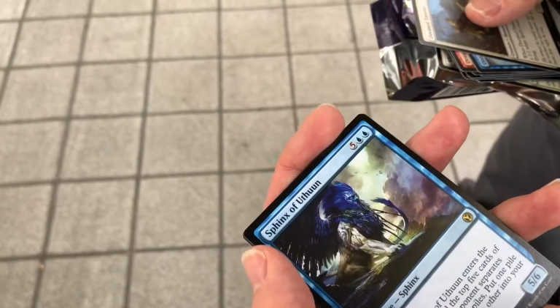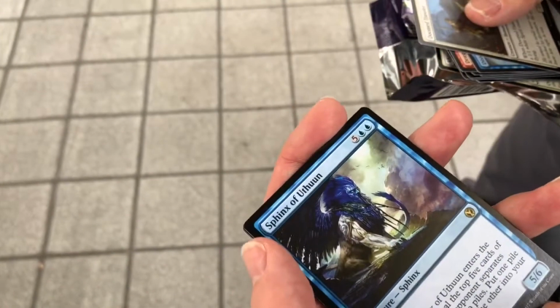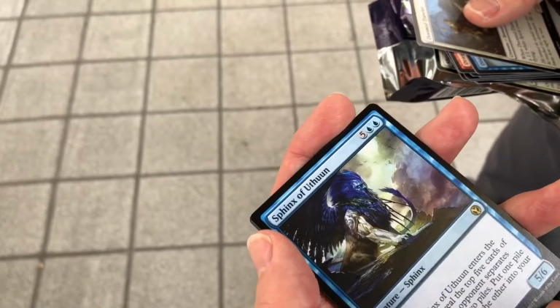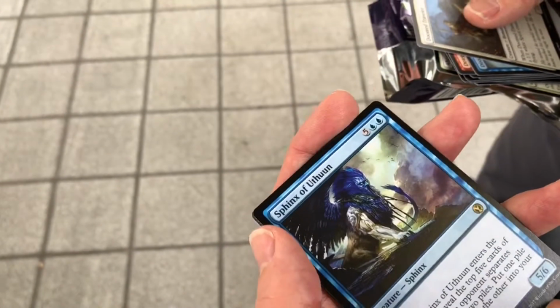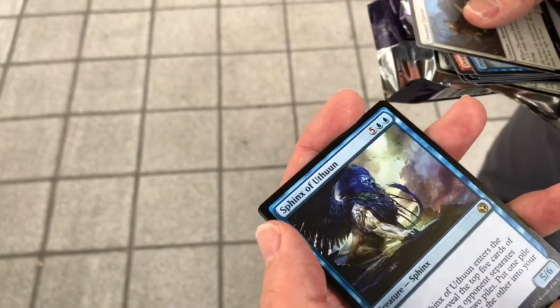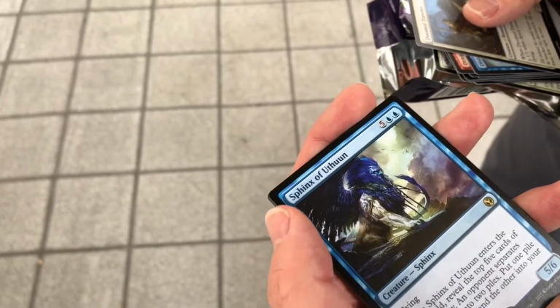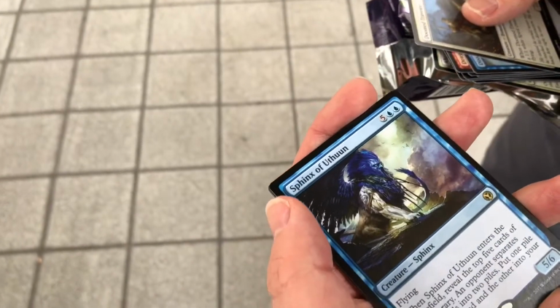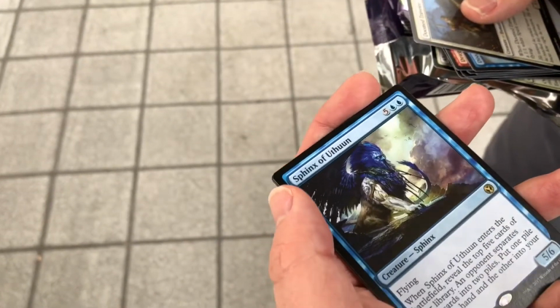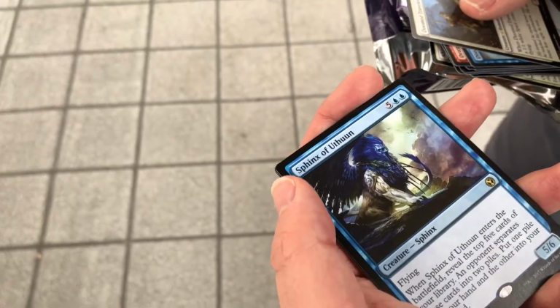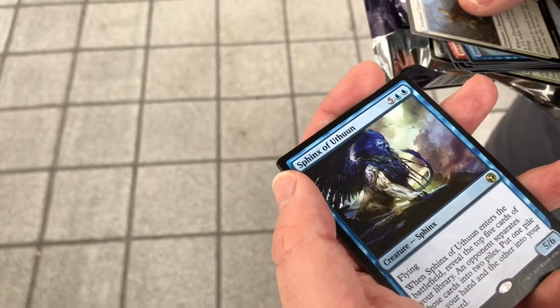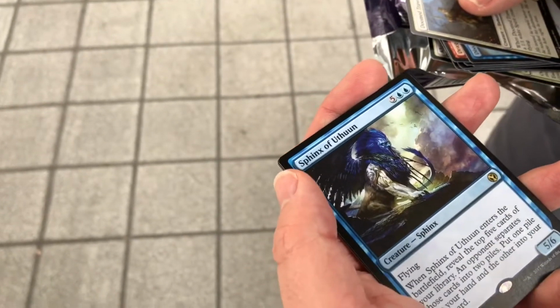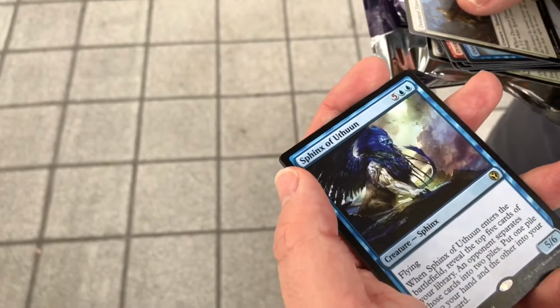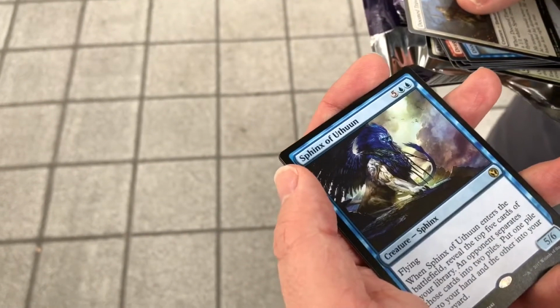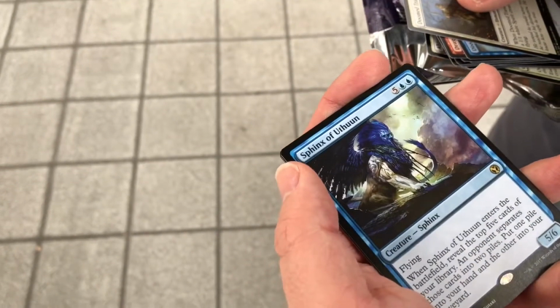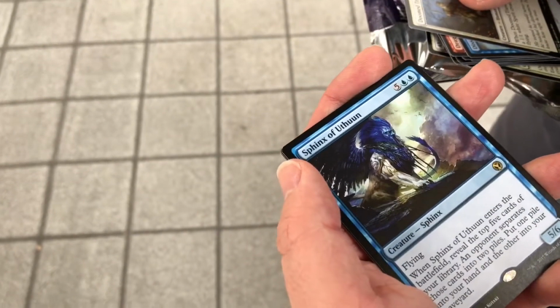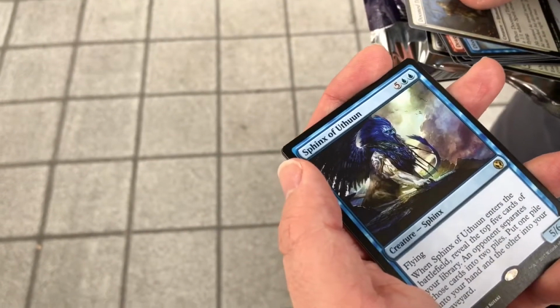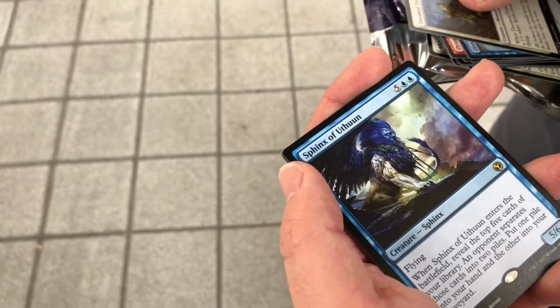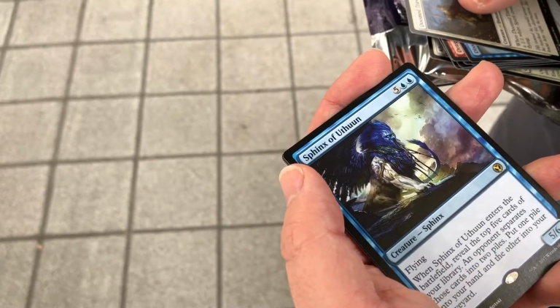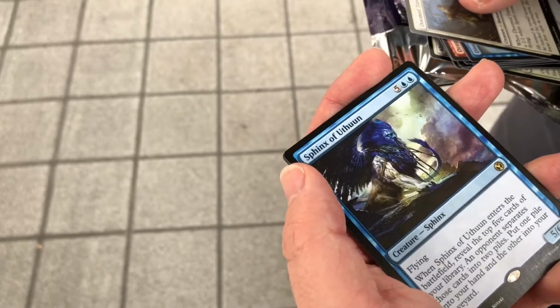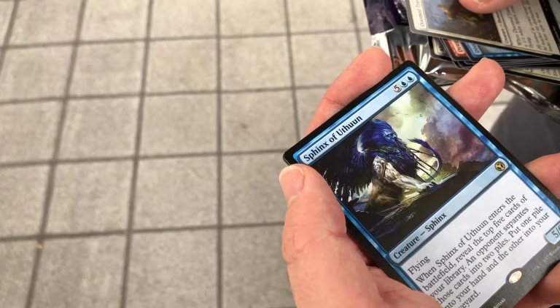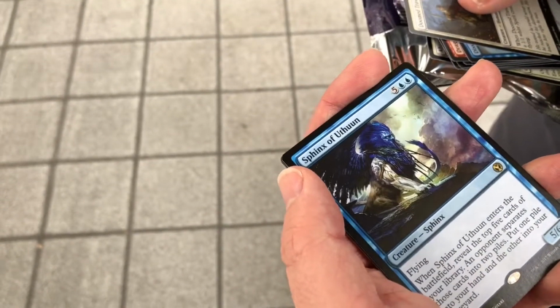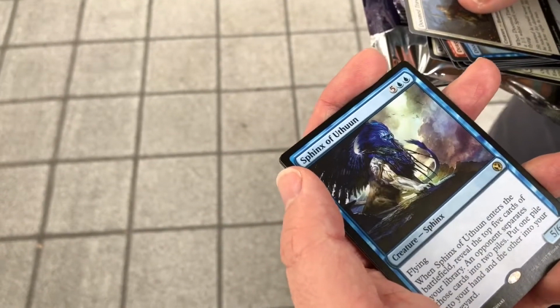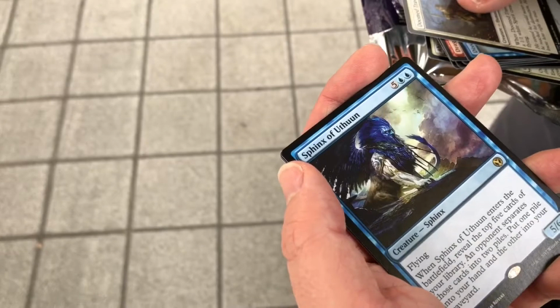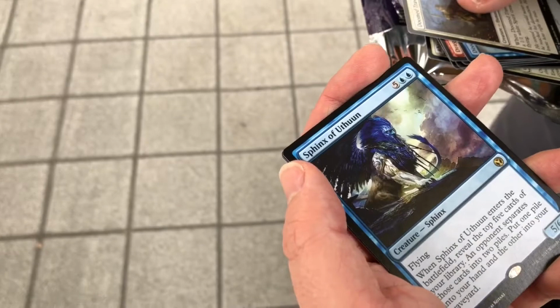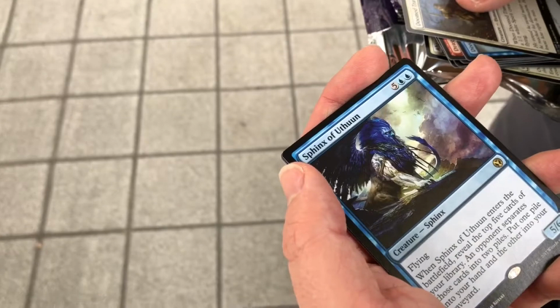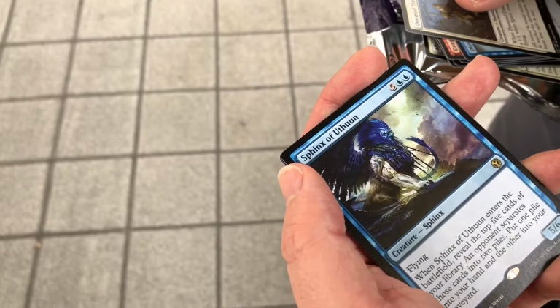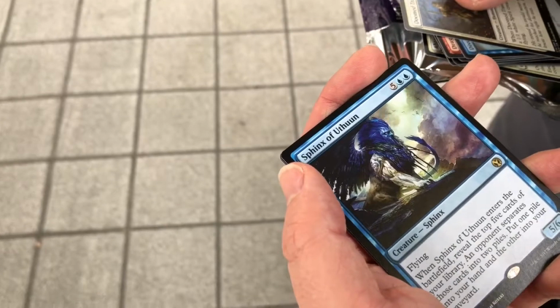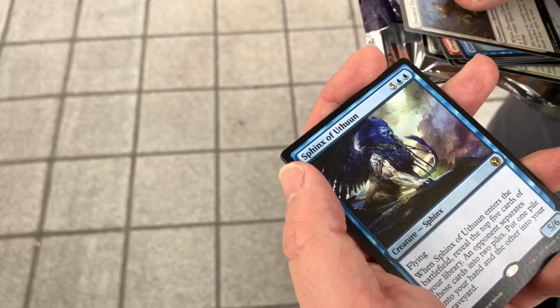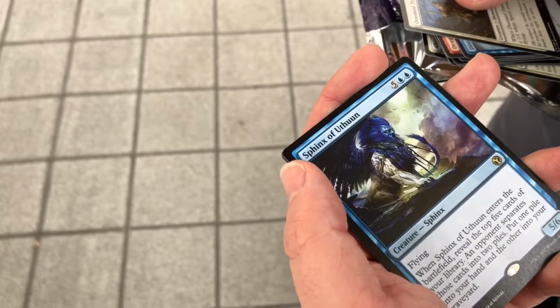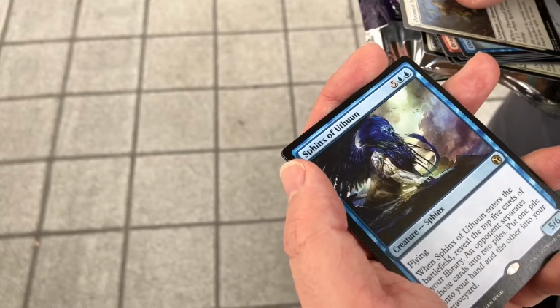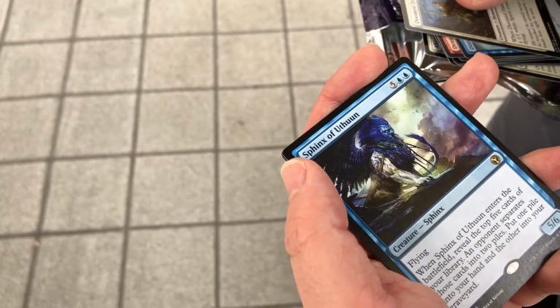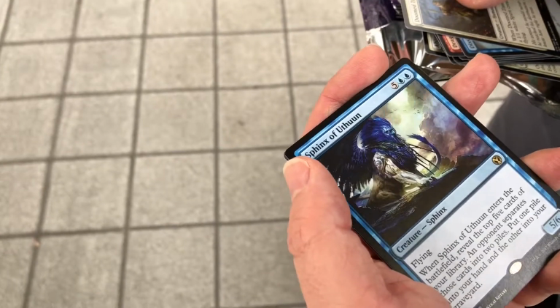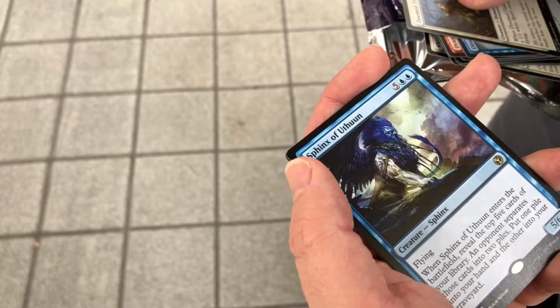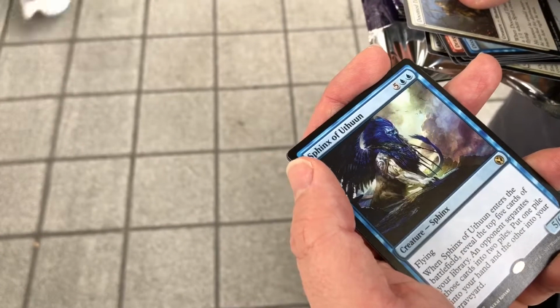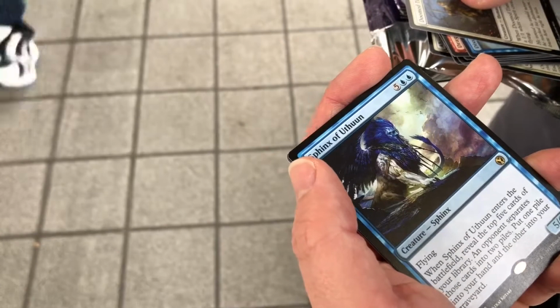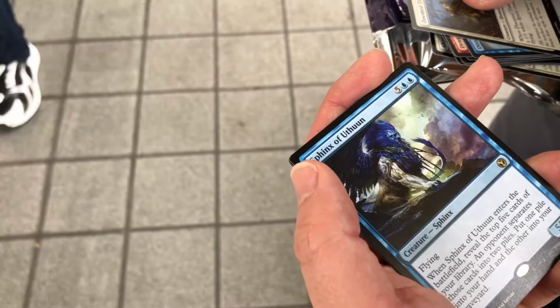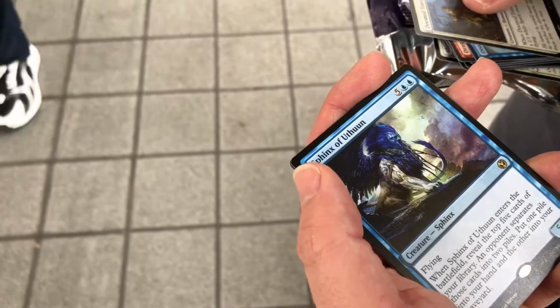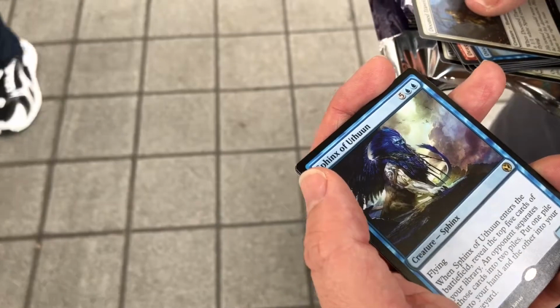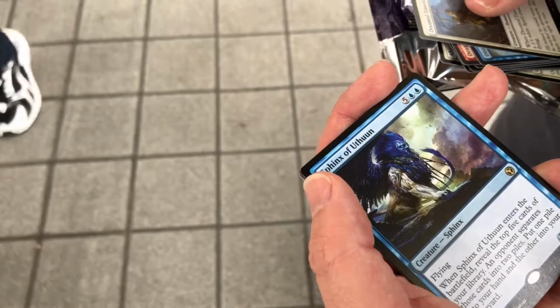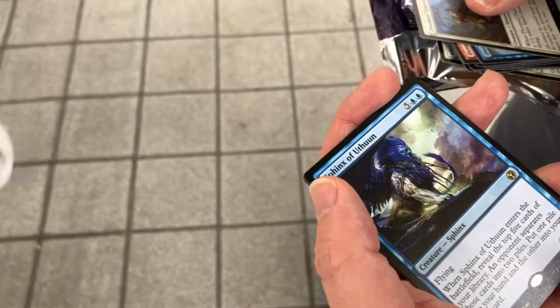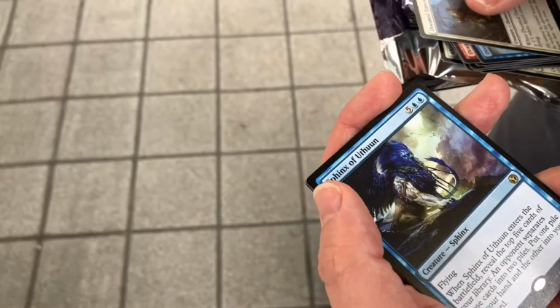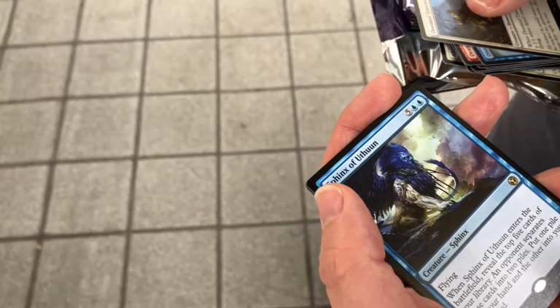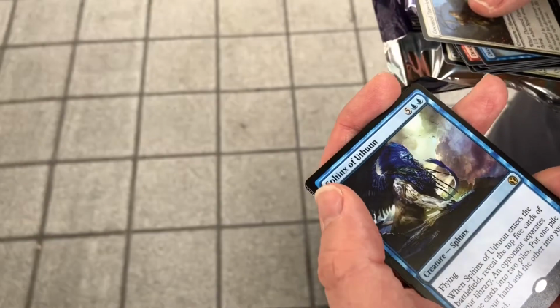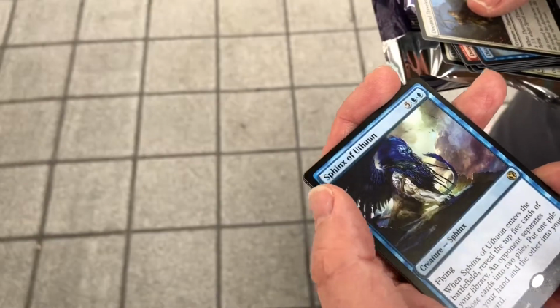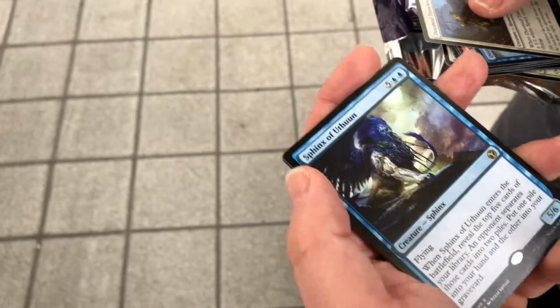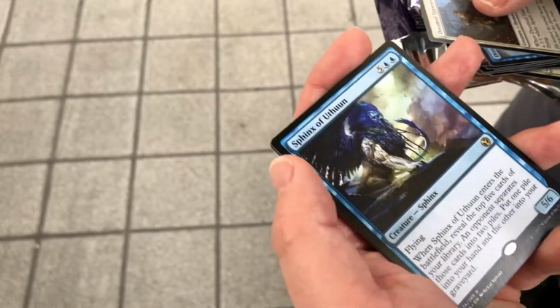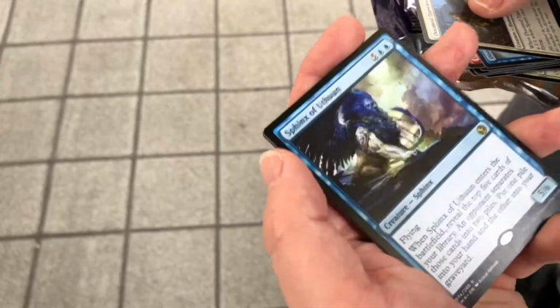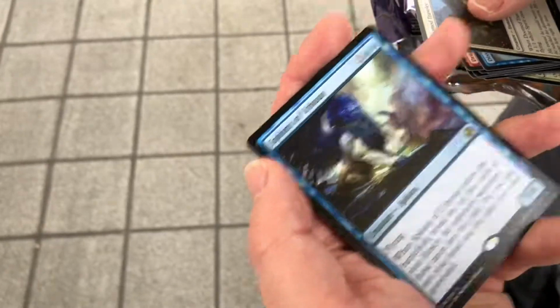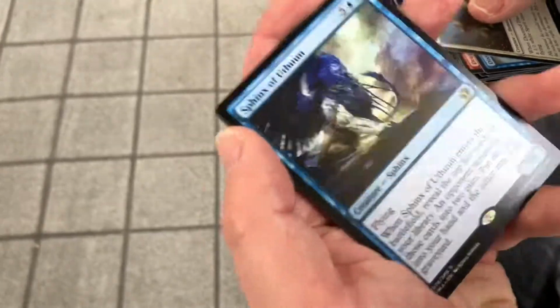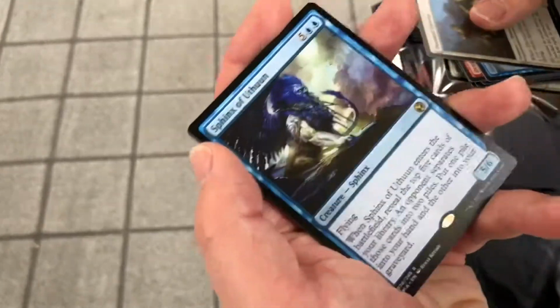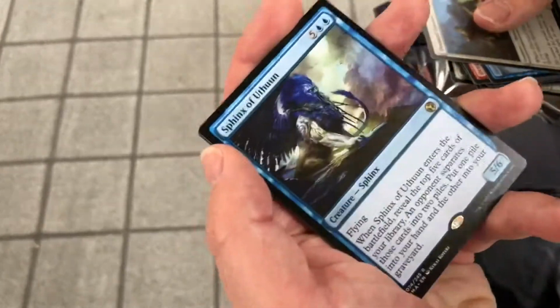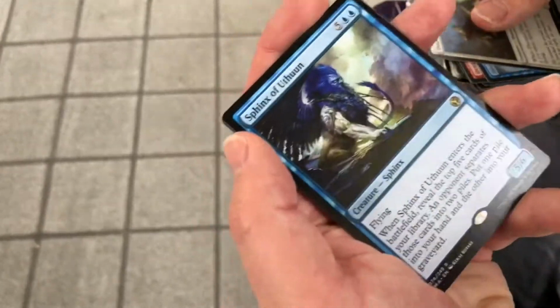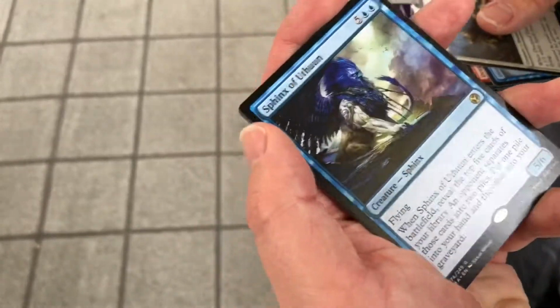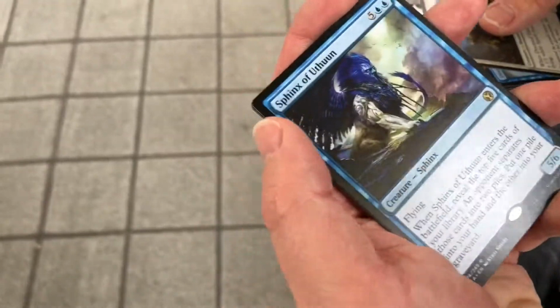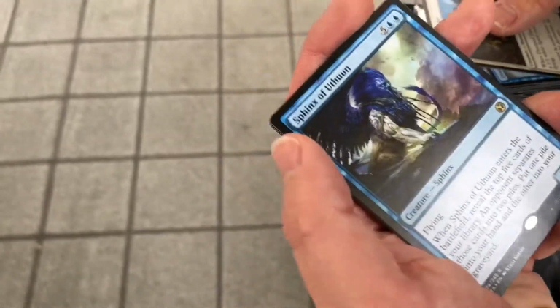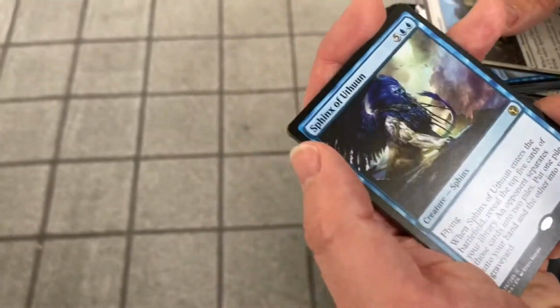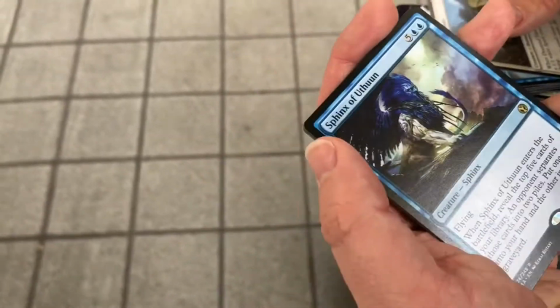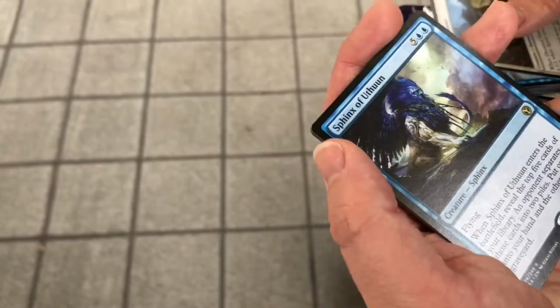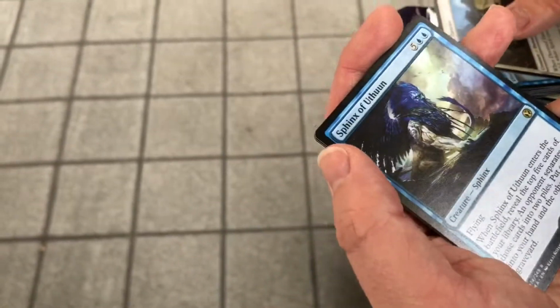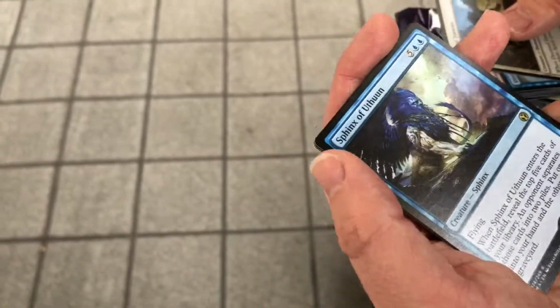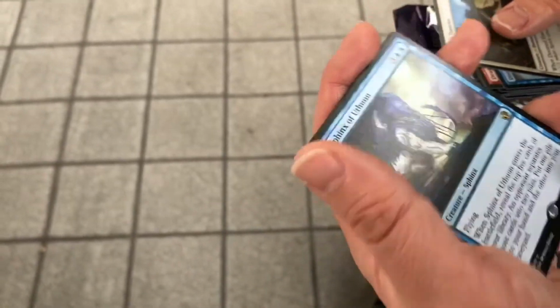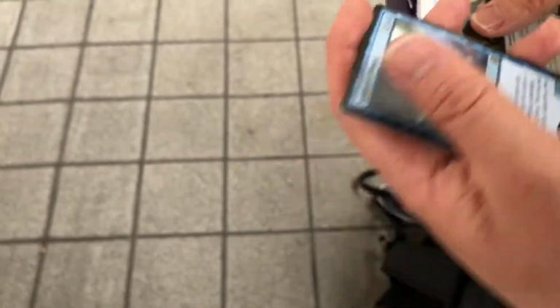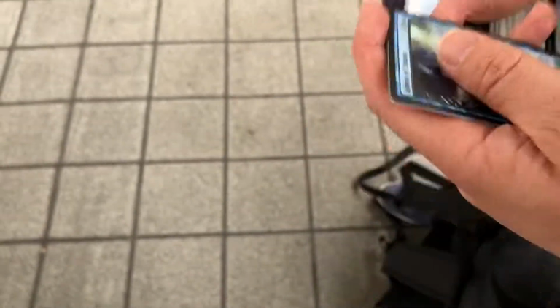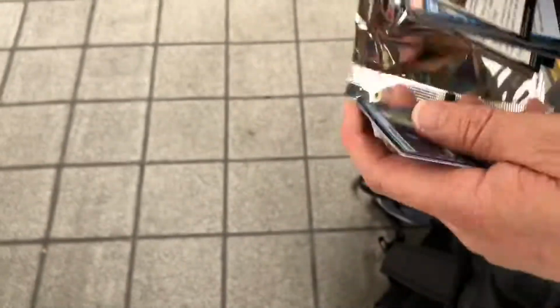Sphinx of the Thune: when a battlefield reveals top five cards of library, an opponent separates them into two piles, put one pile into your hand and the other into your graveyard. I want to say this isn't really an EDH deck, so...